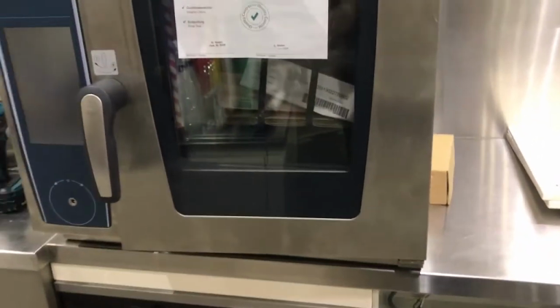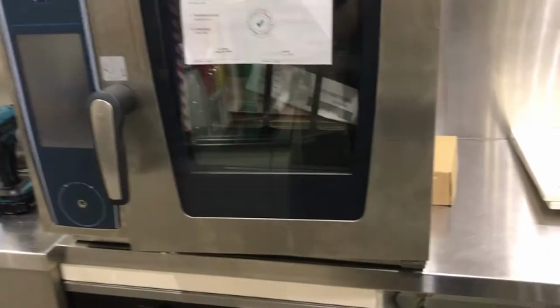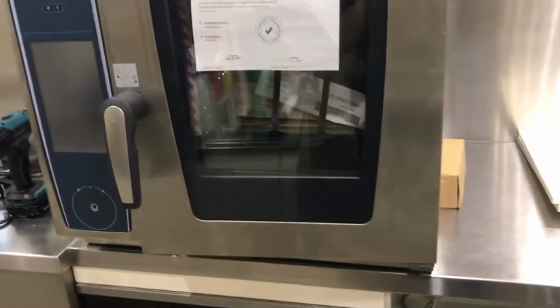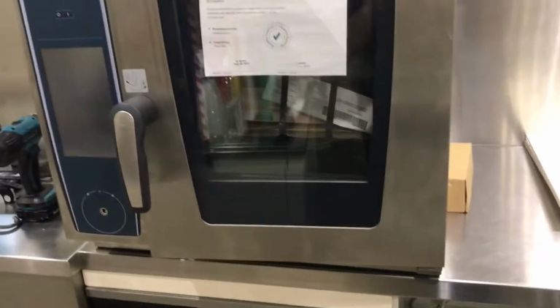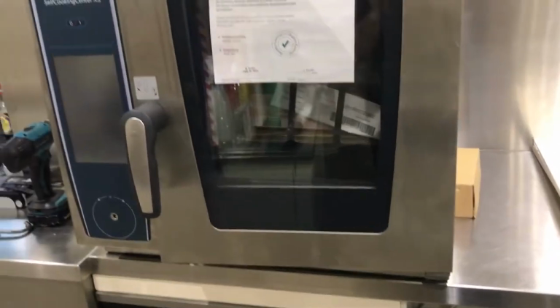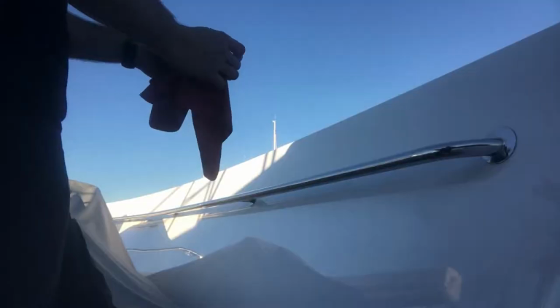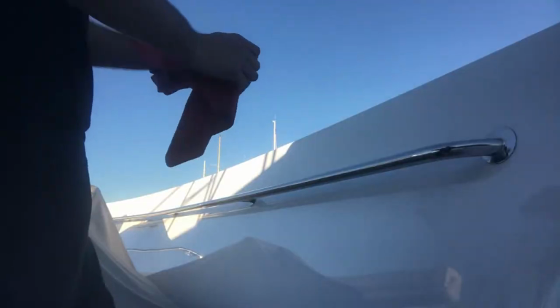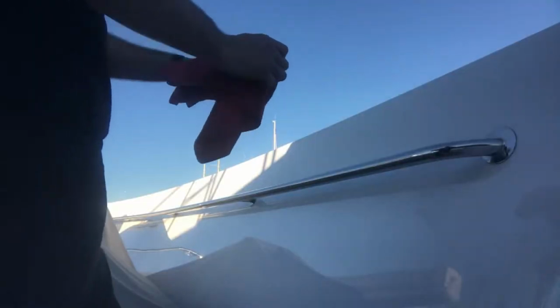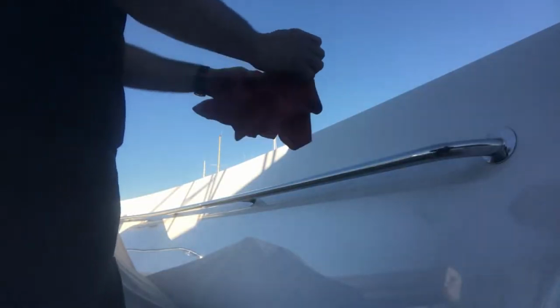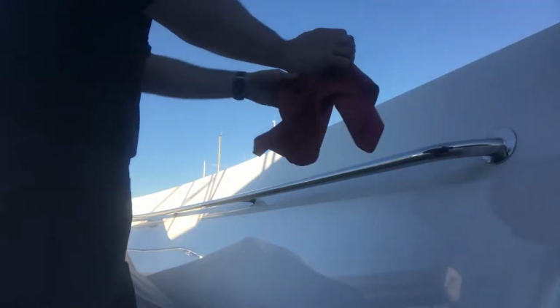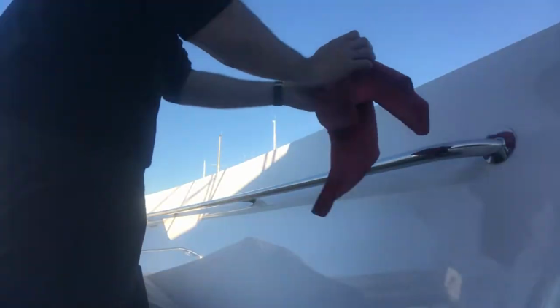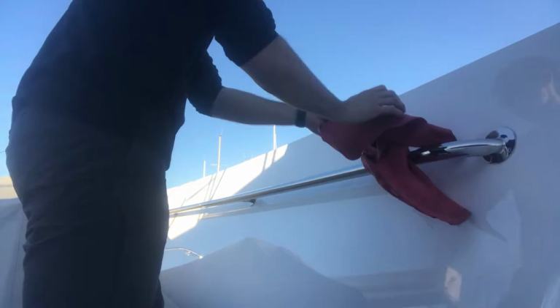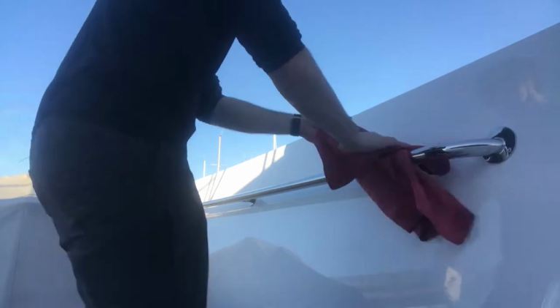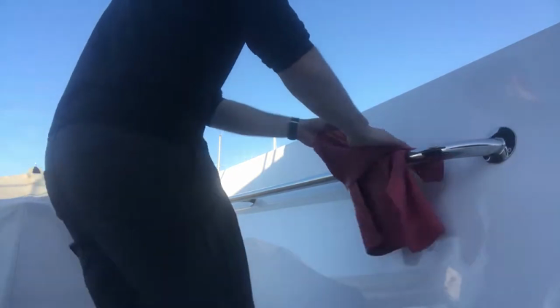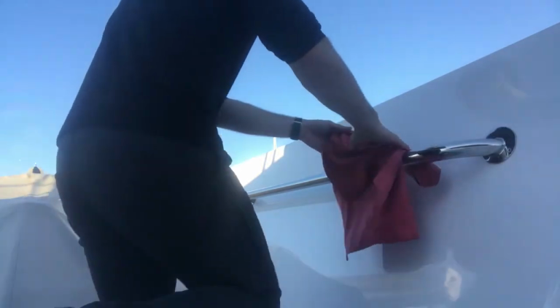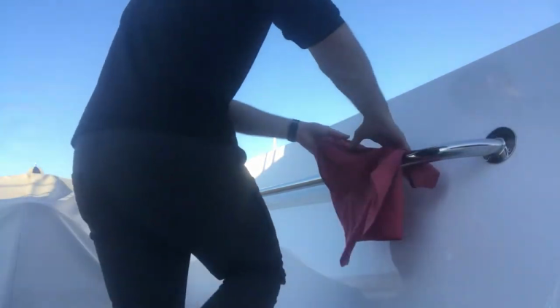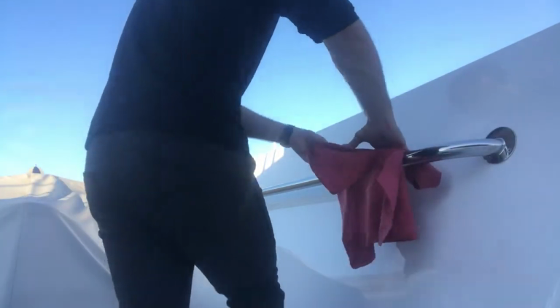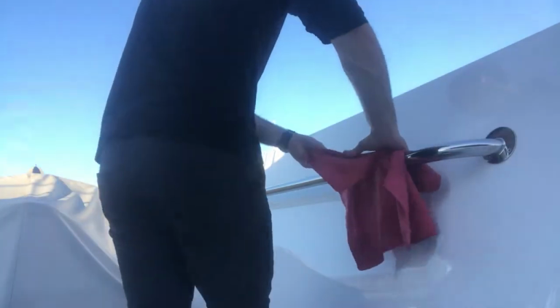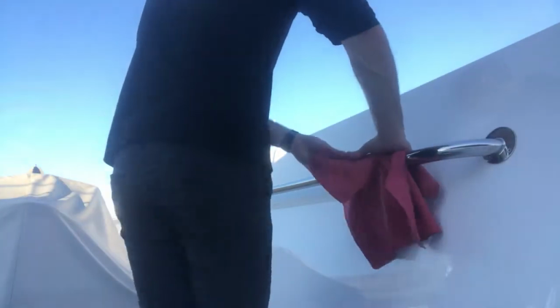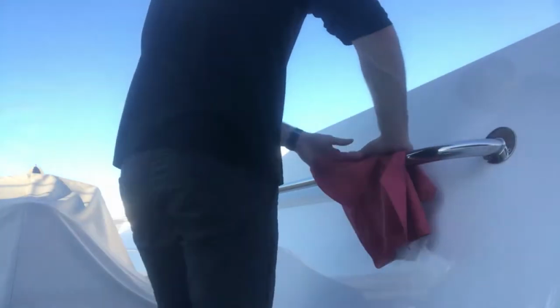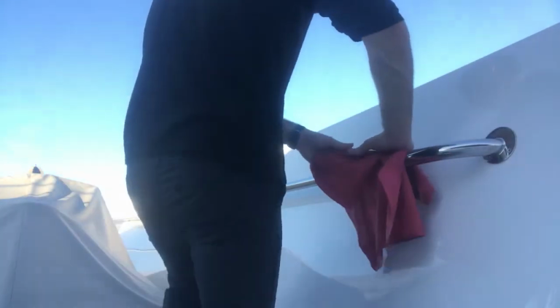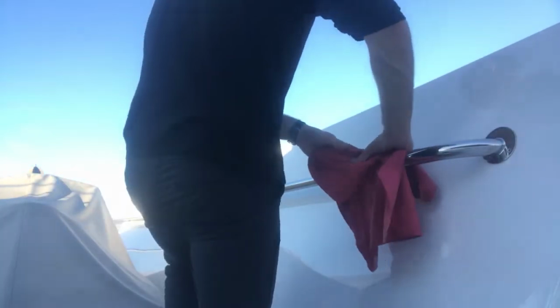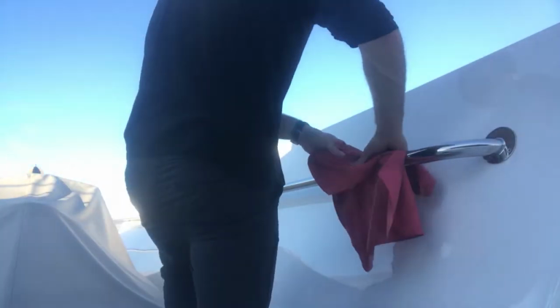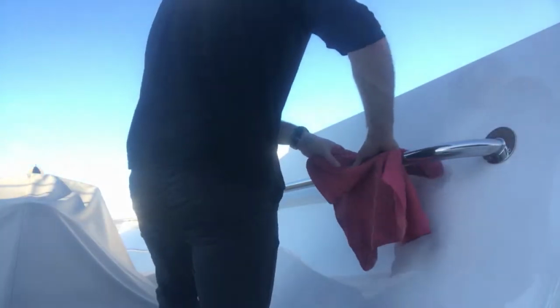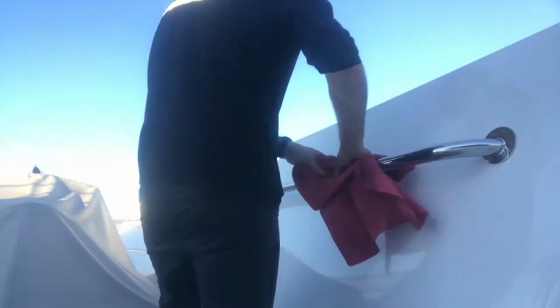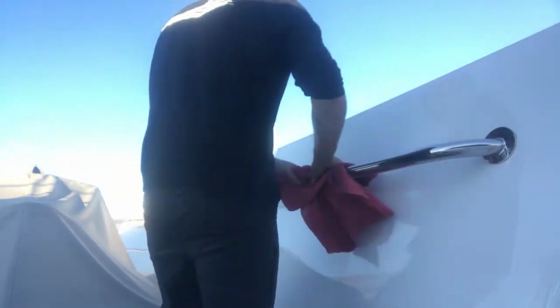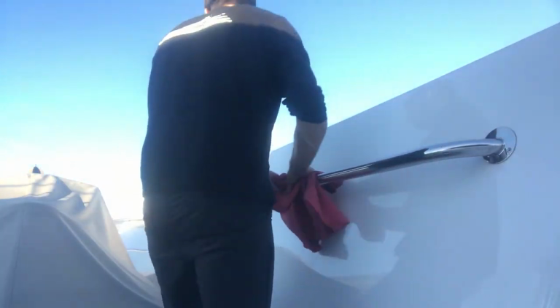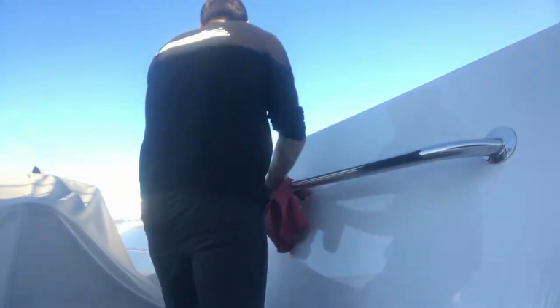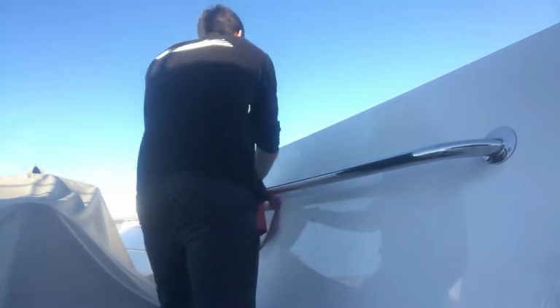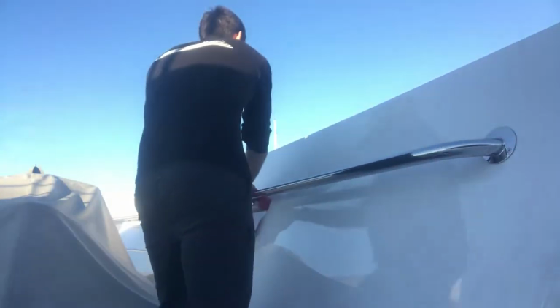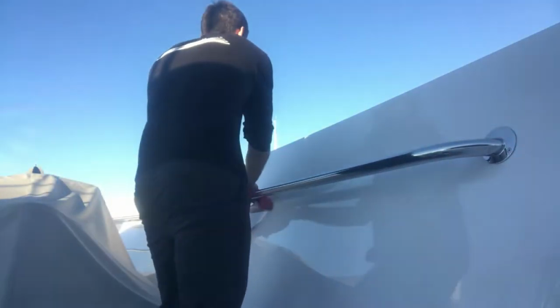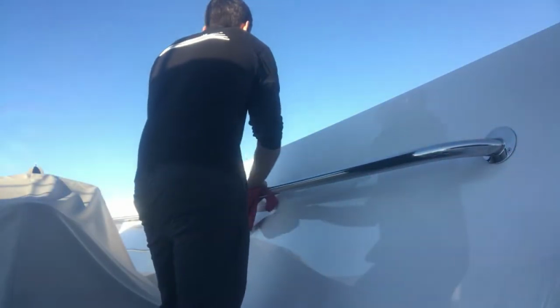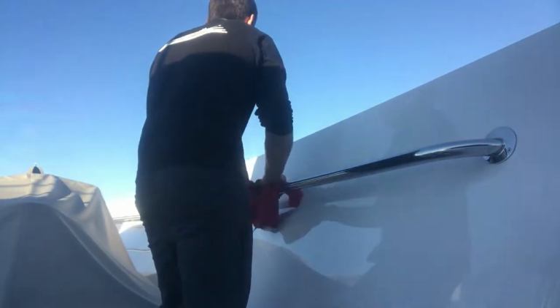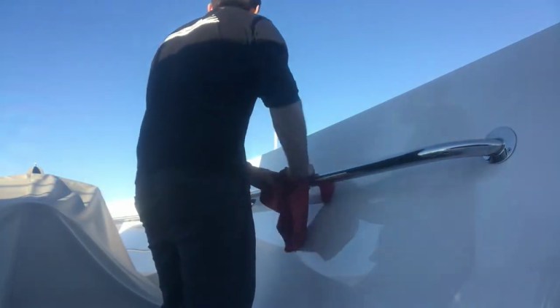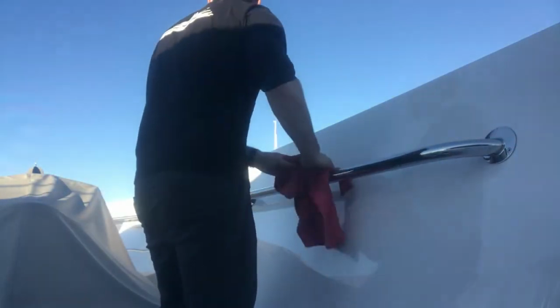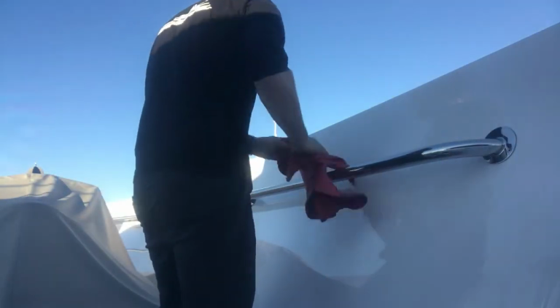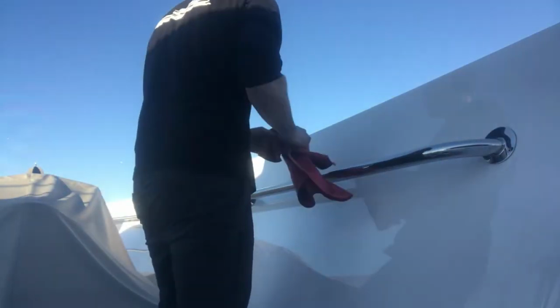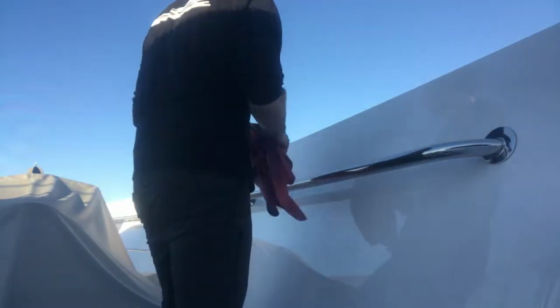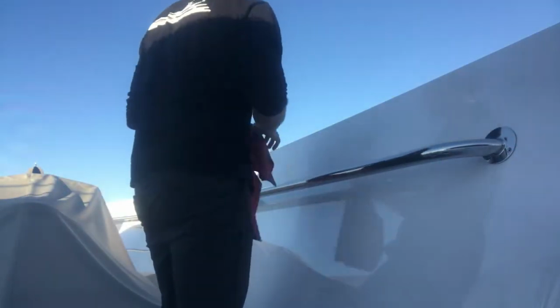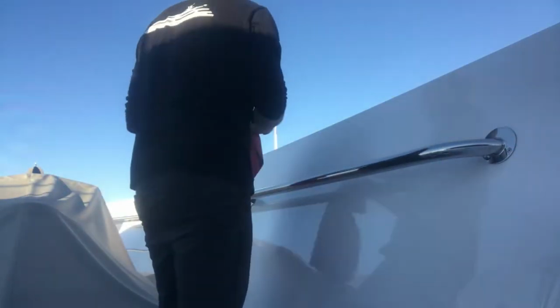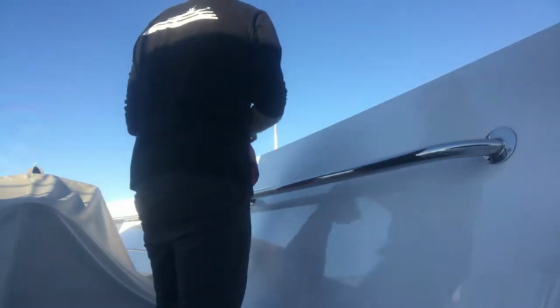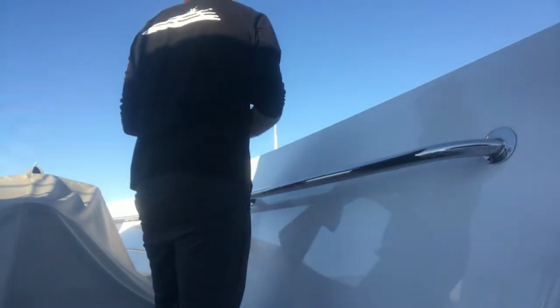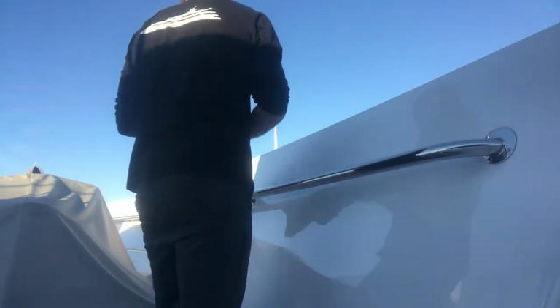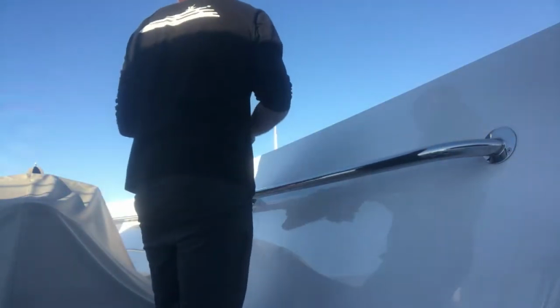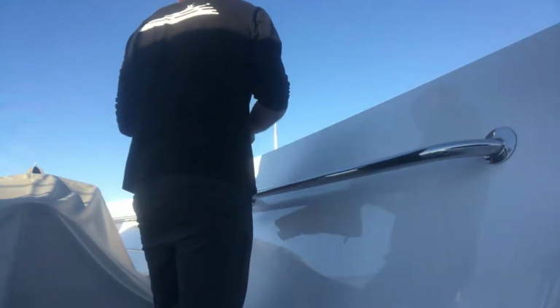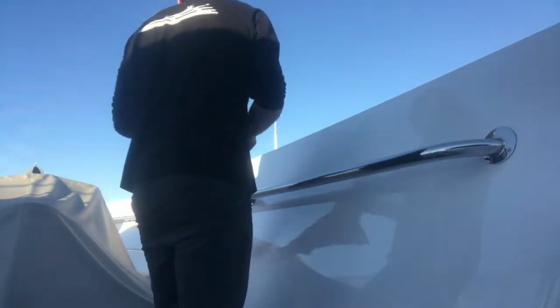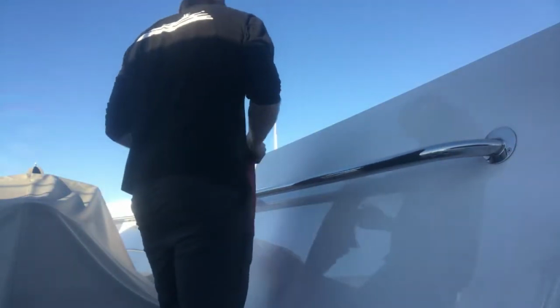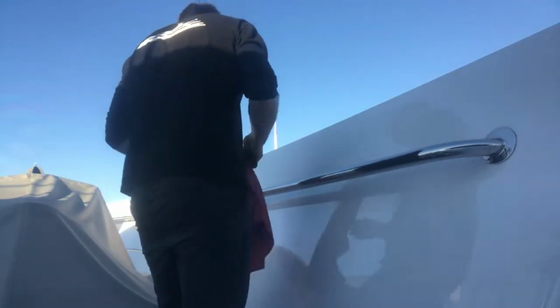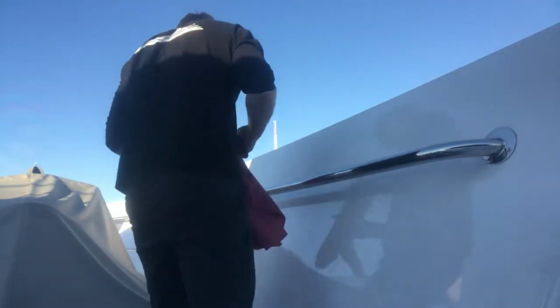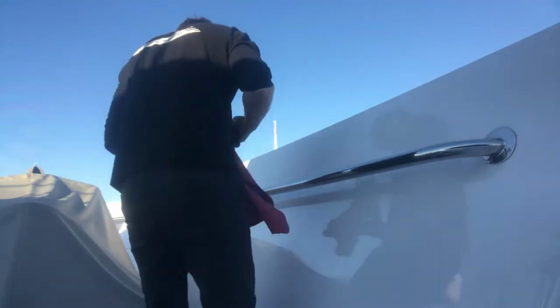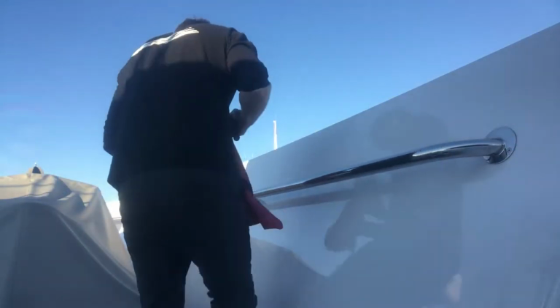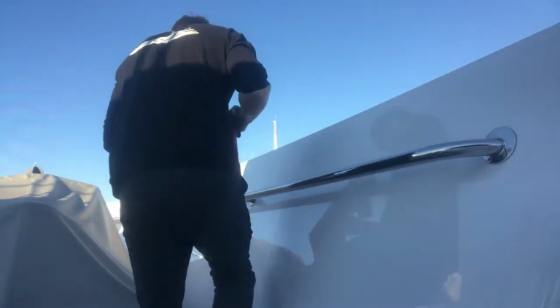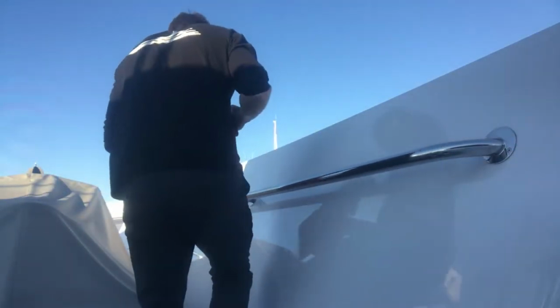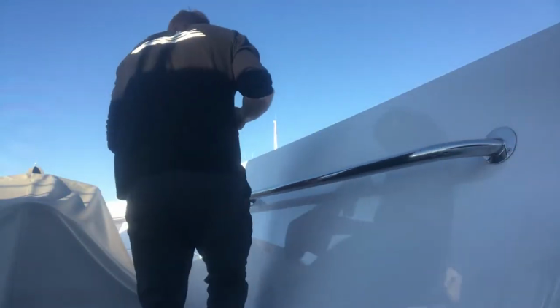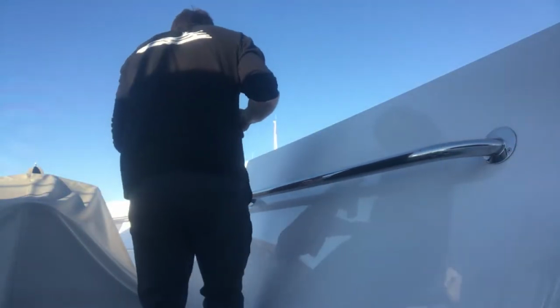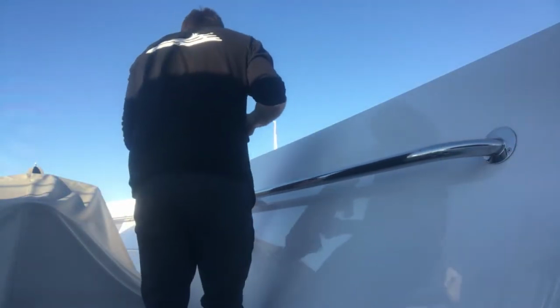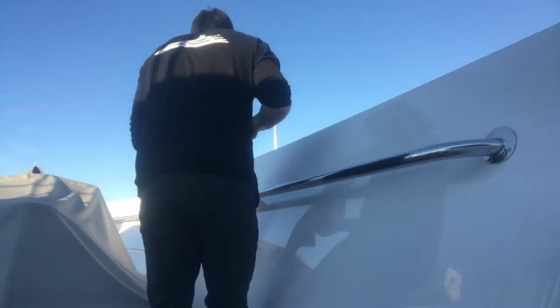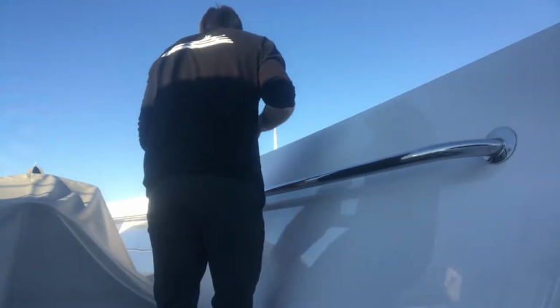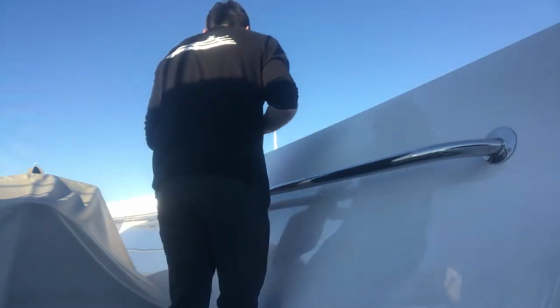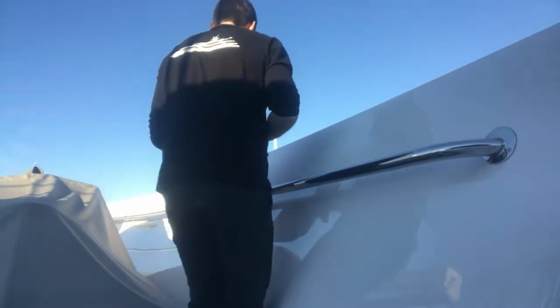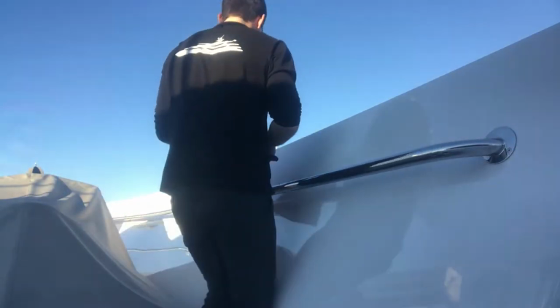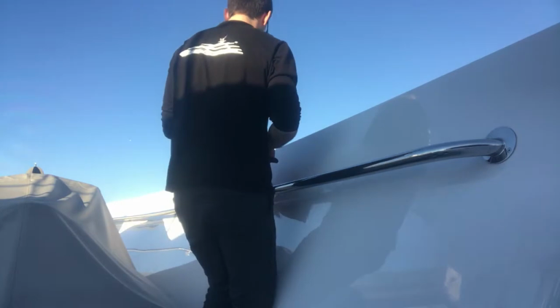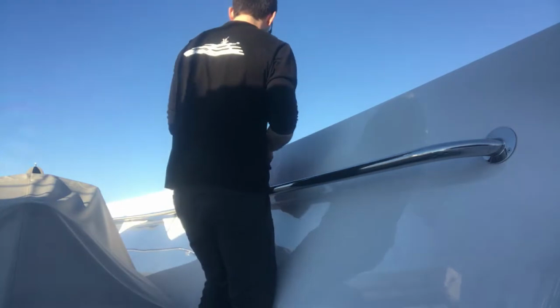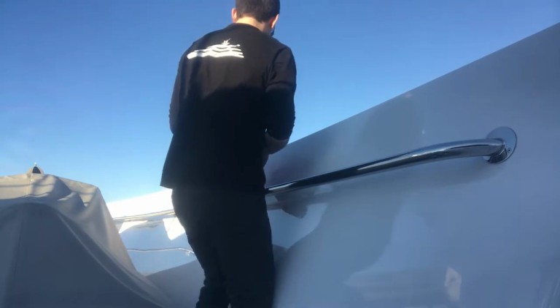Towards the end of the day I headed out on deck to do a wipe down. The weather is somehow always sunny here, something I'm really going to miss for sure.